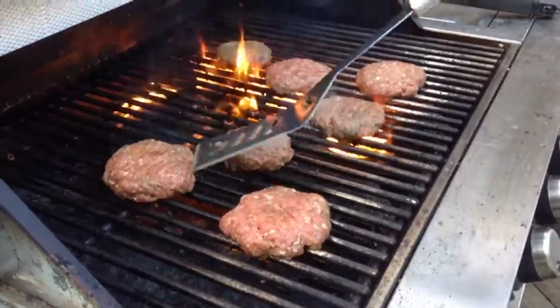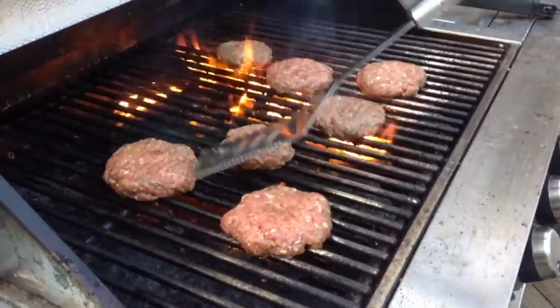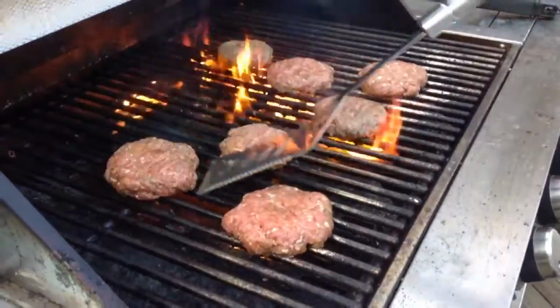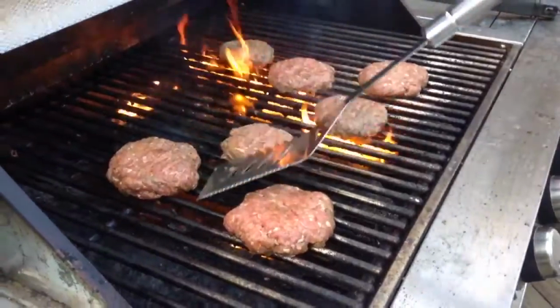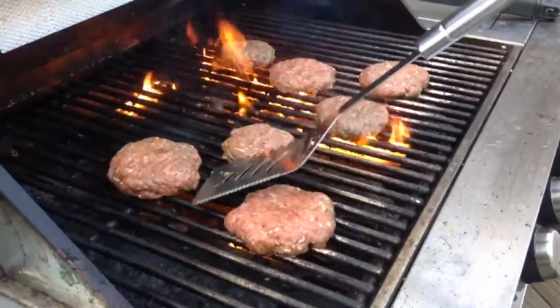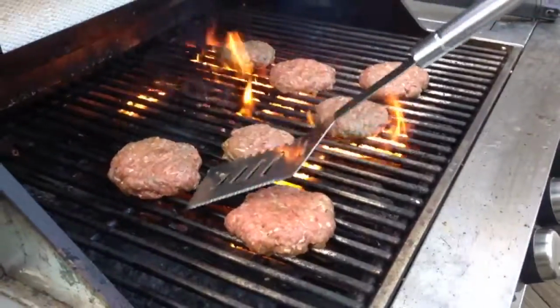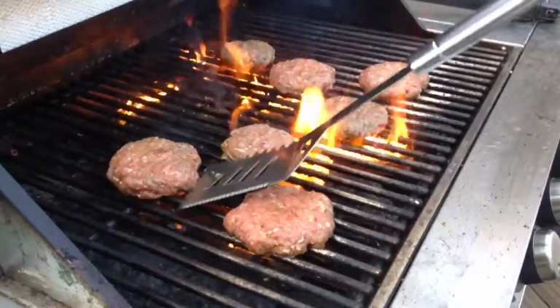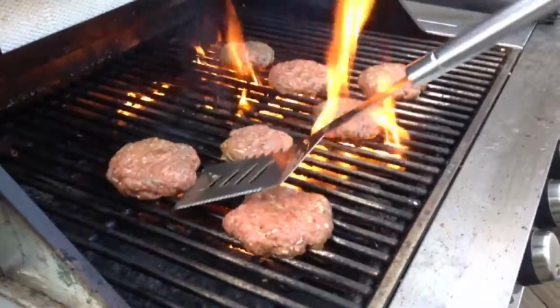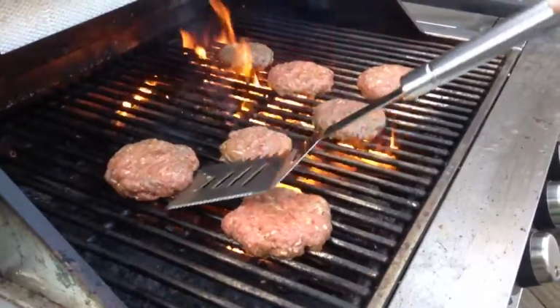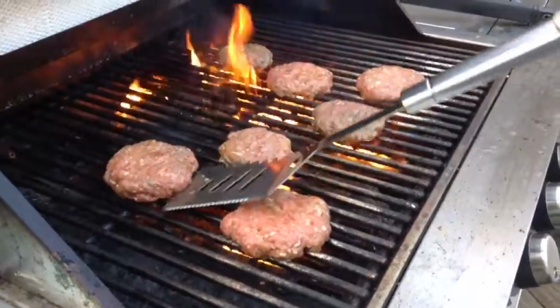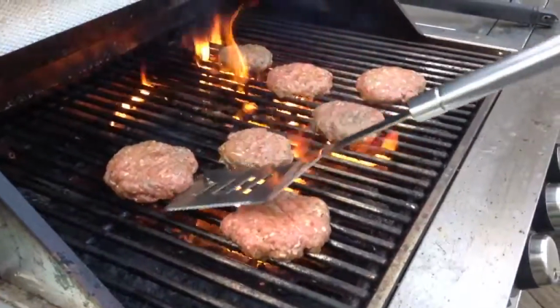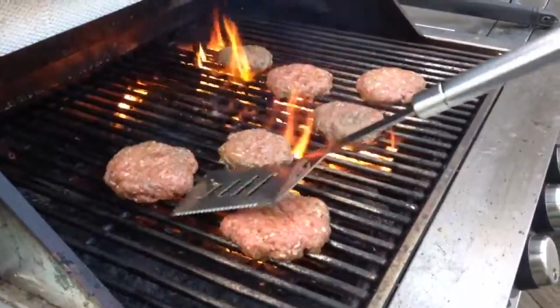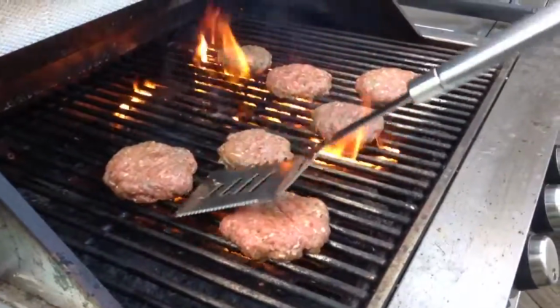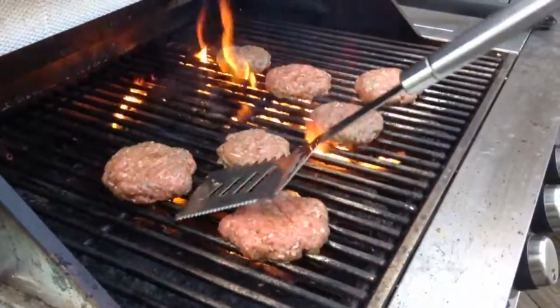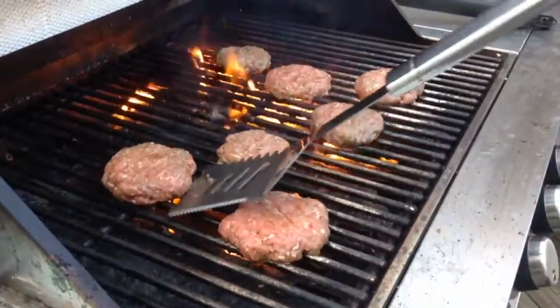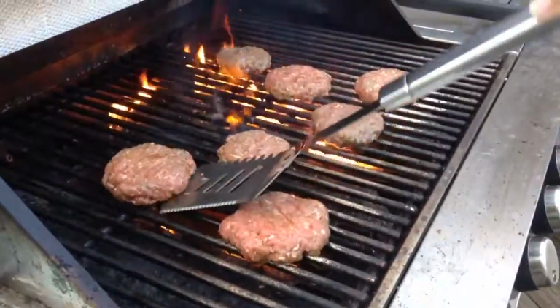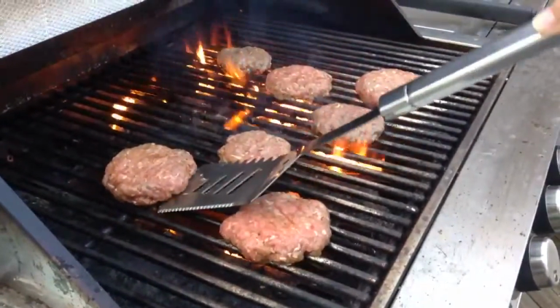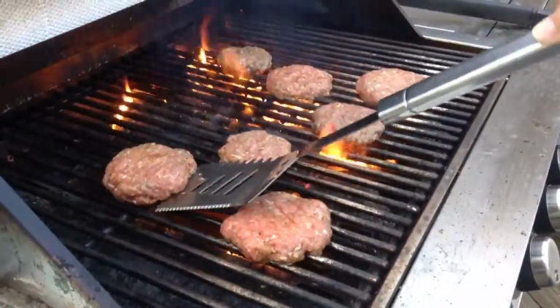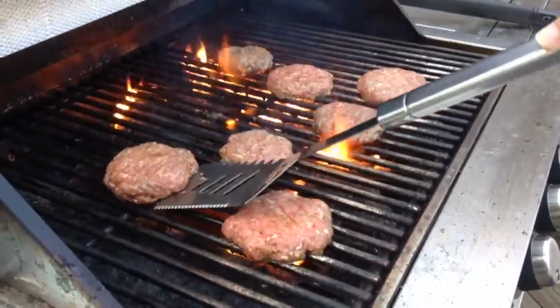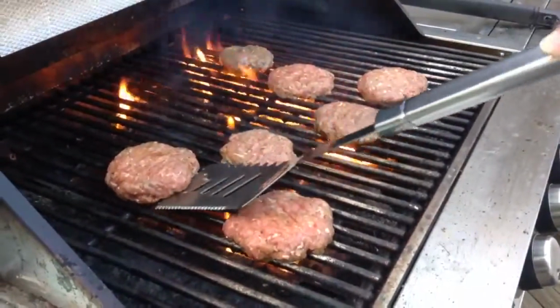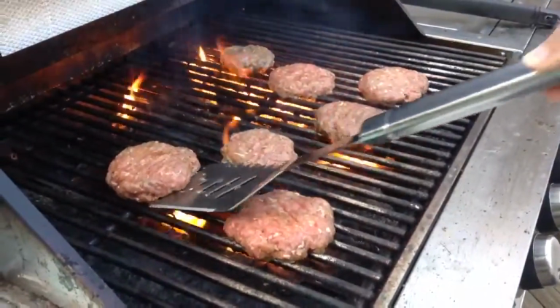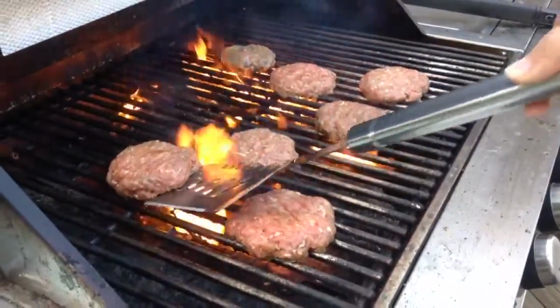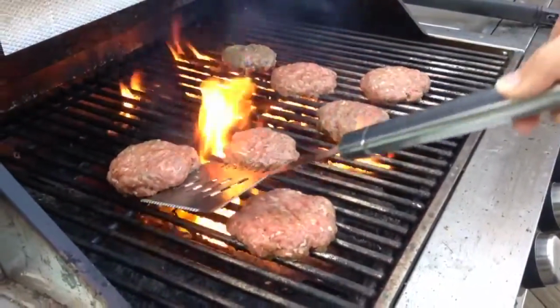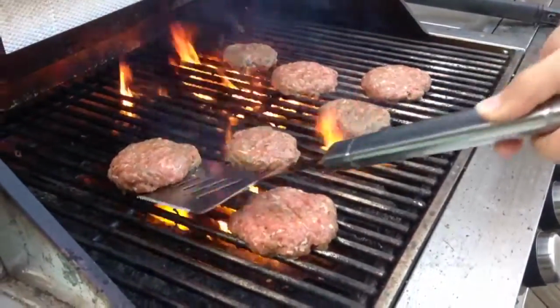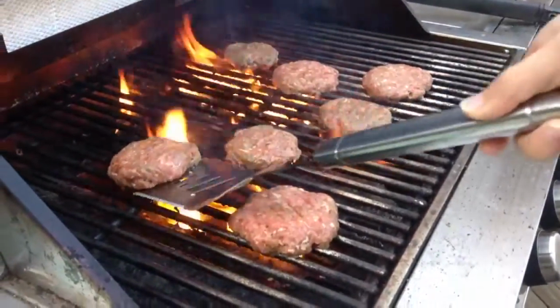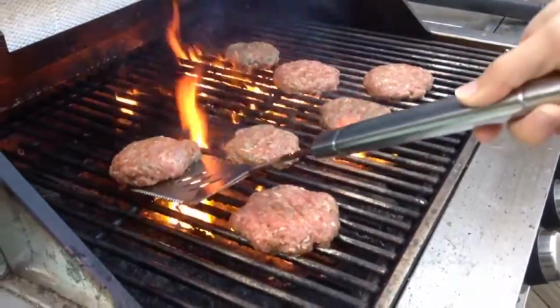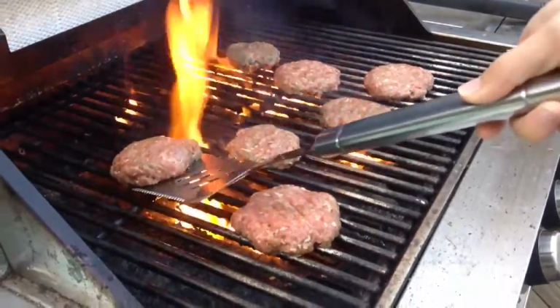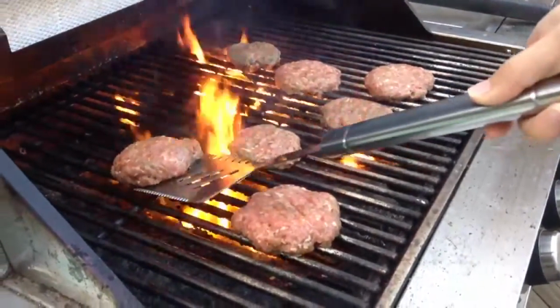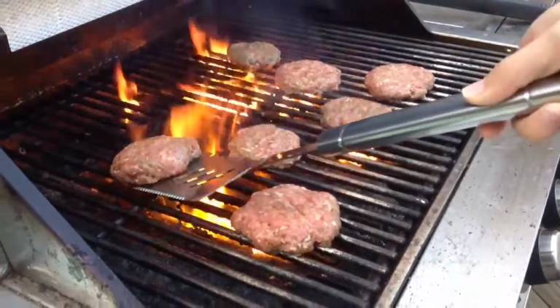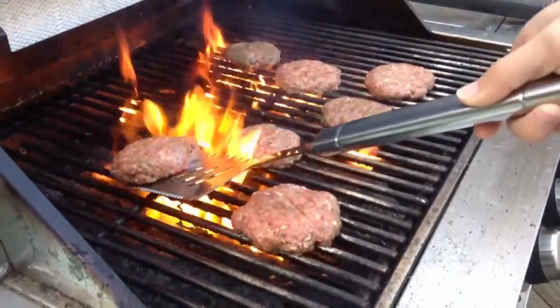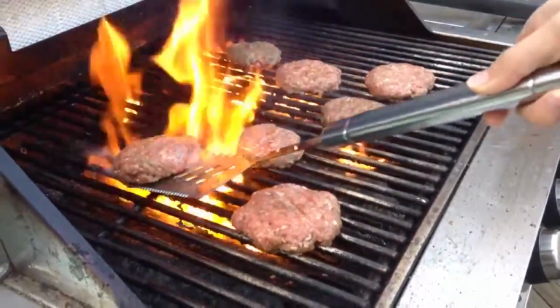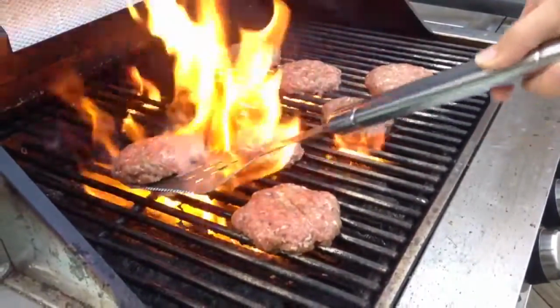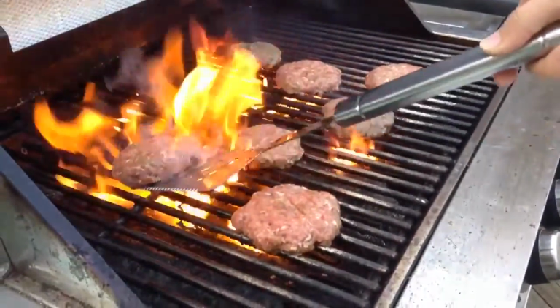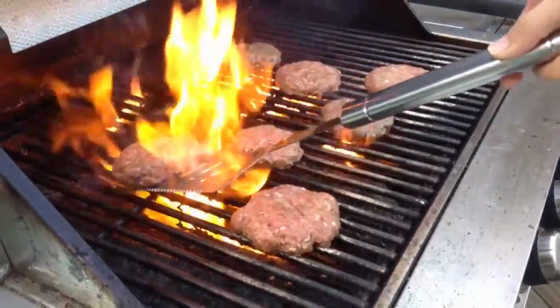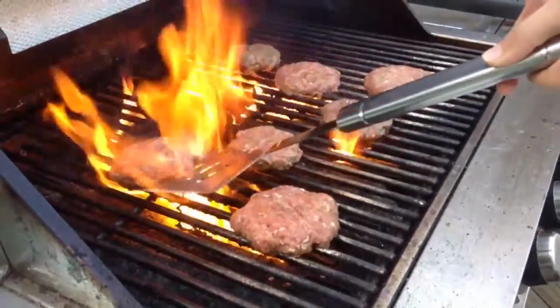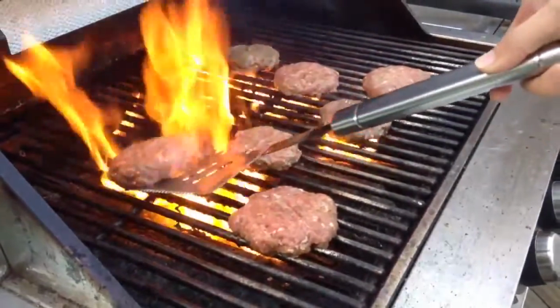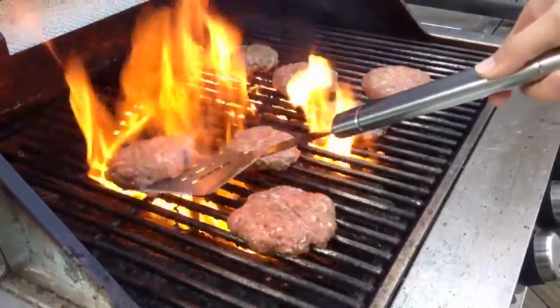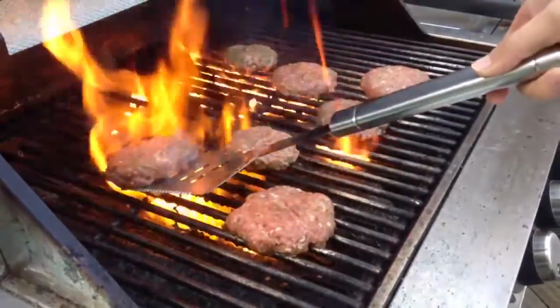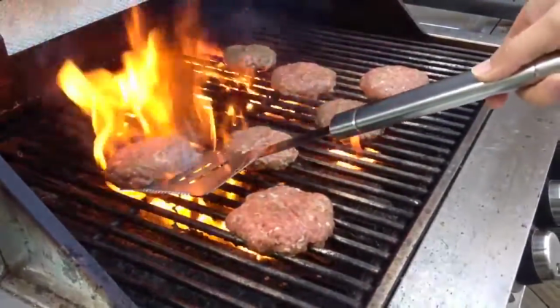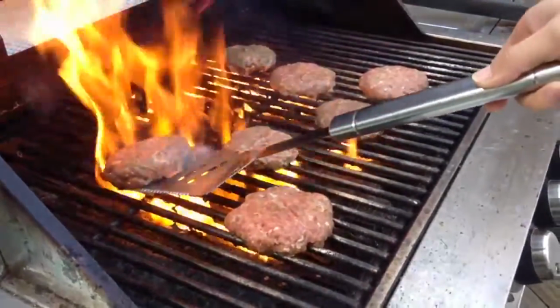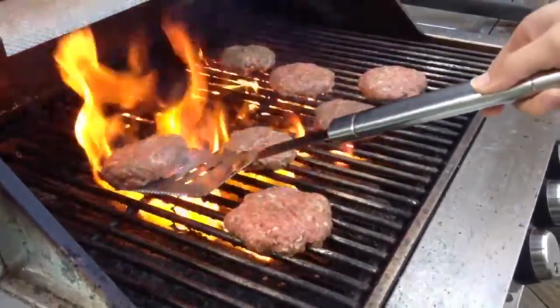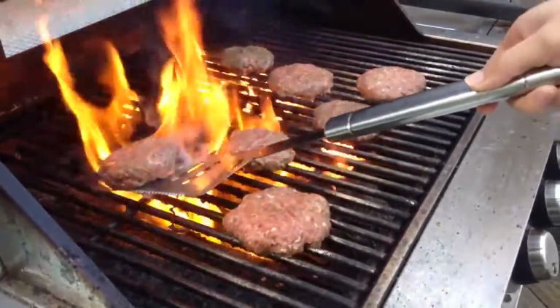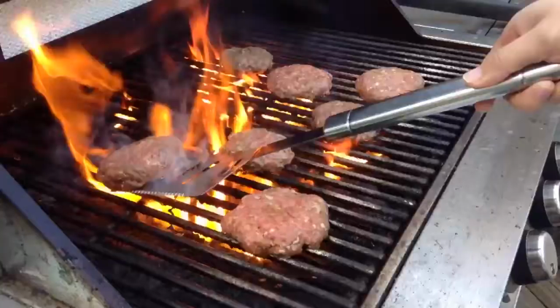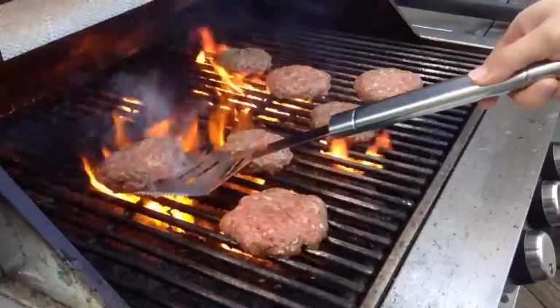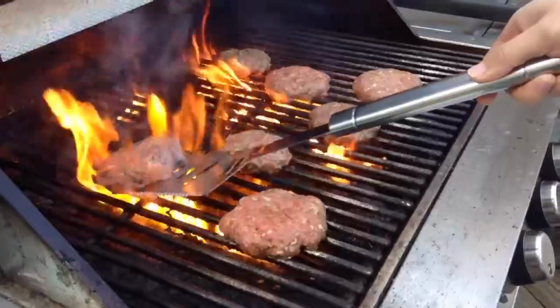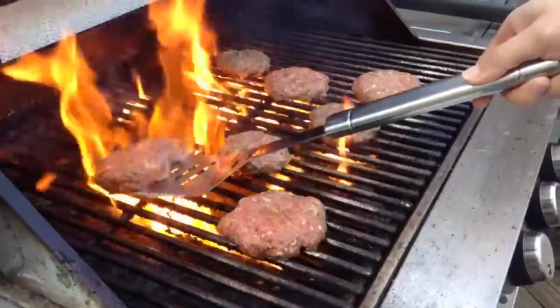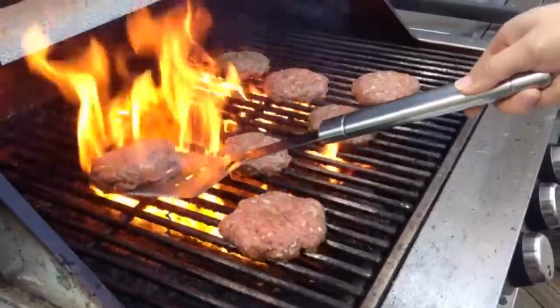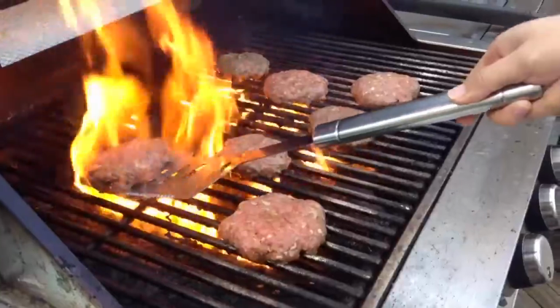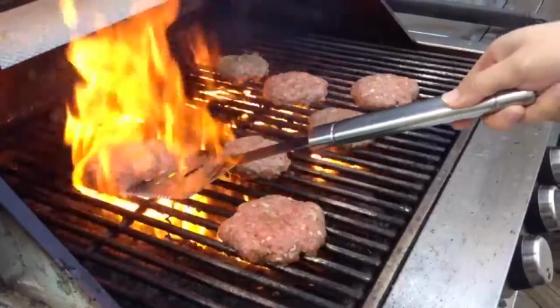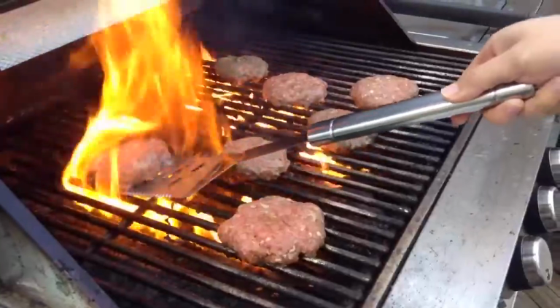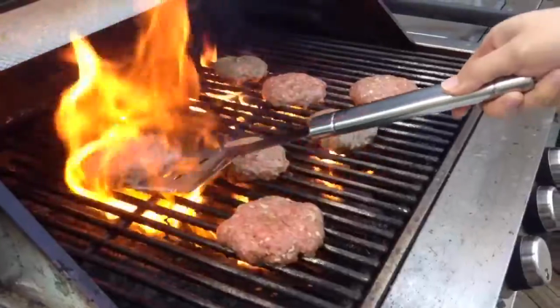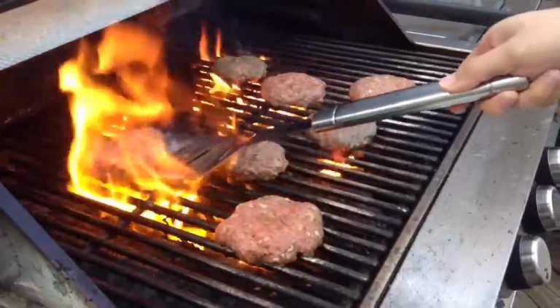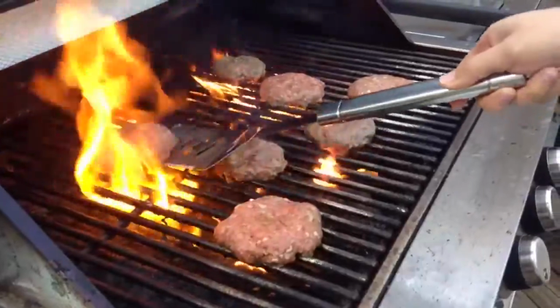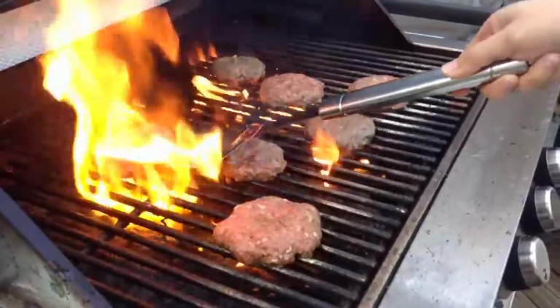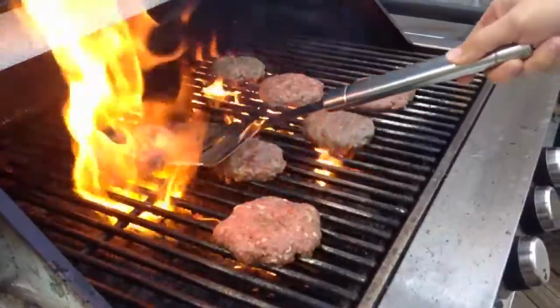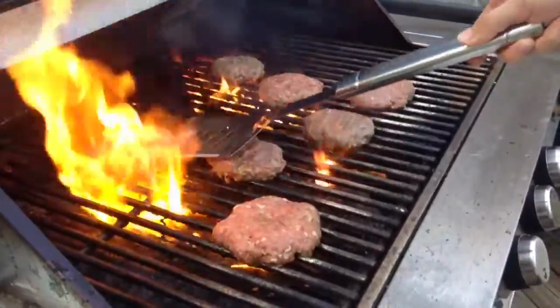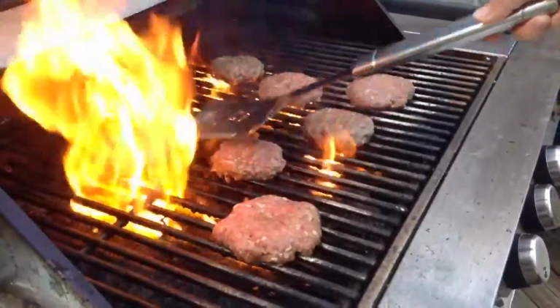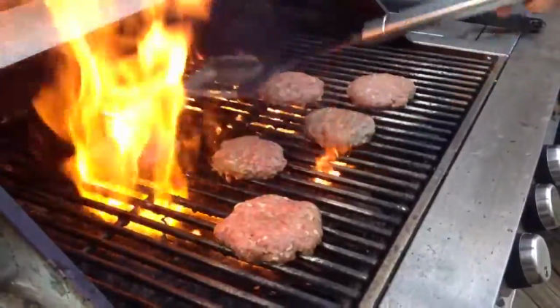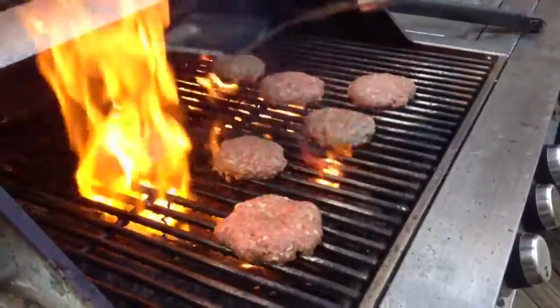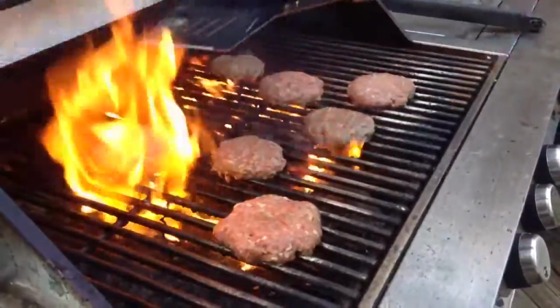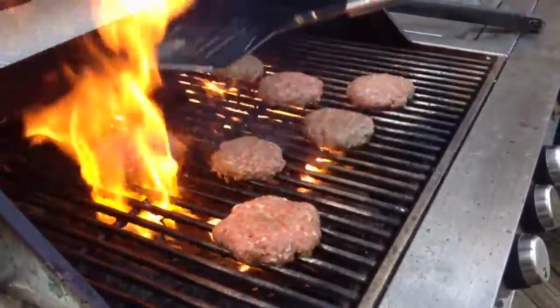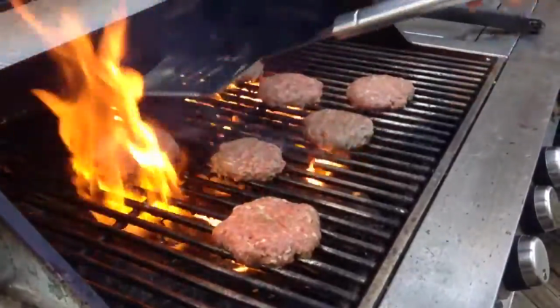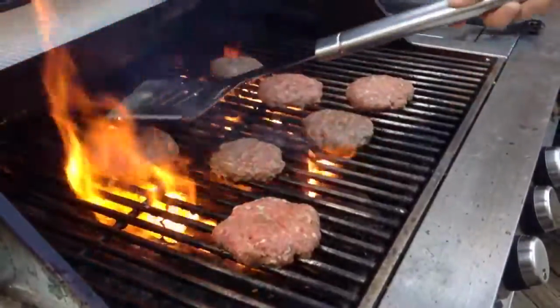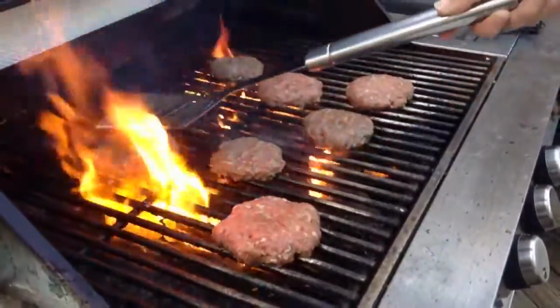Like this right here, this is not getting cooked. You sure? Well now it is.